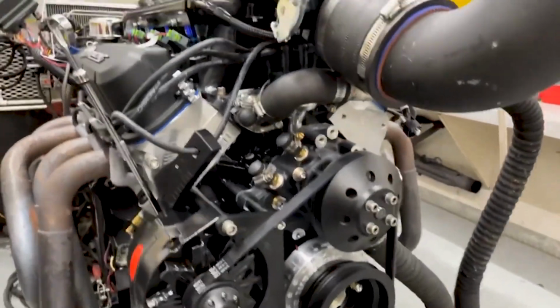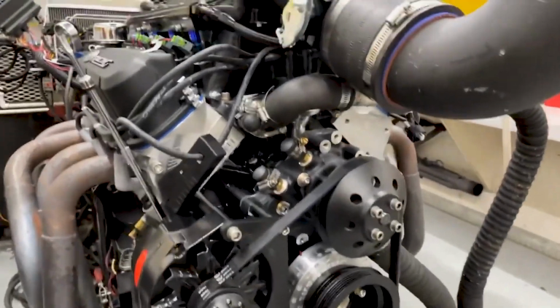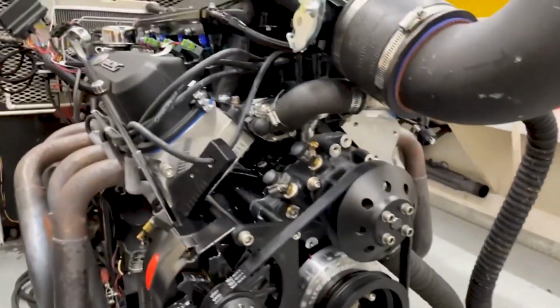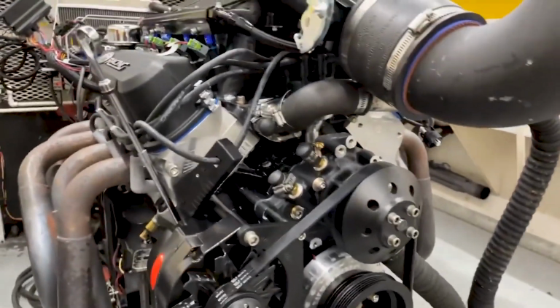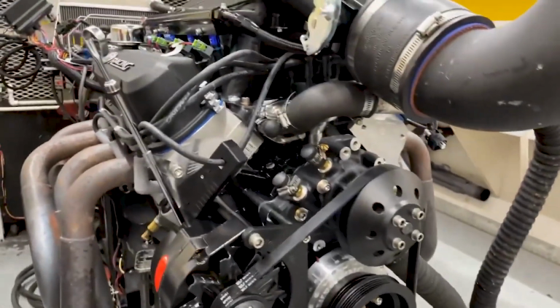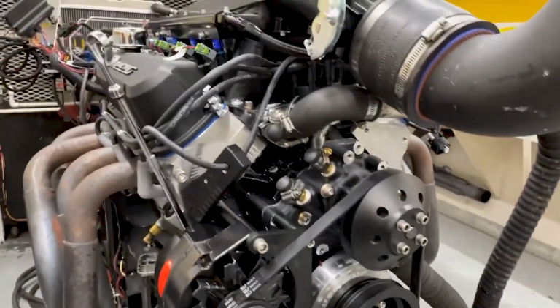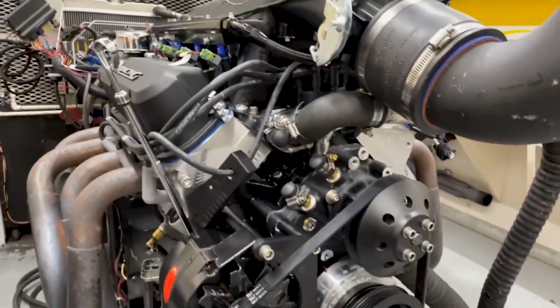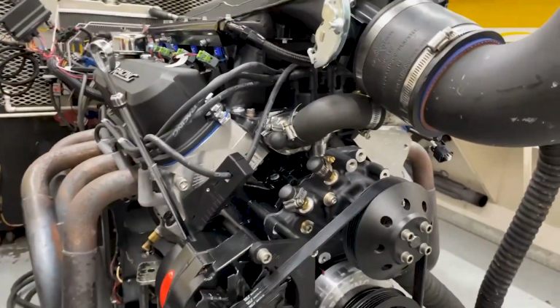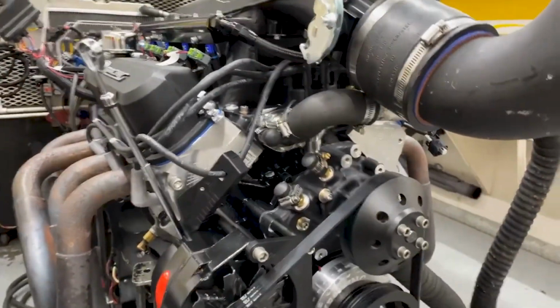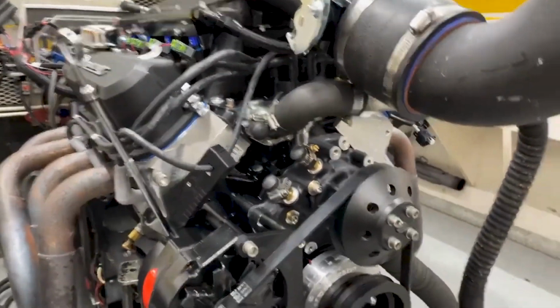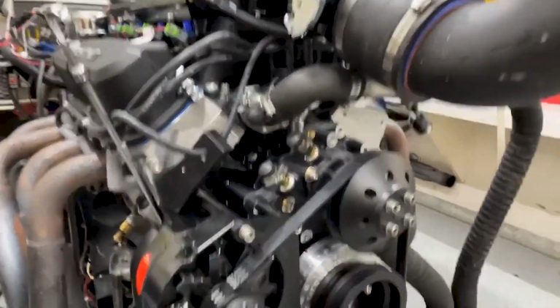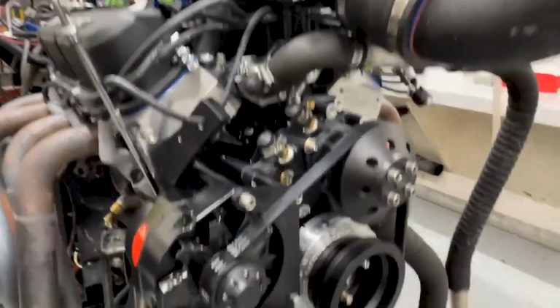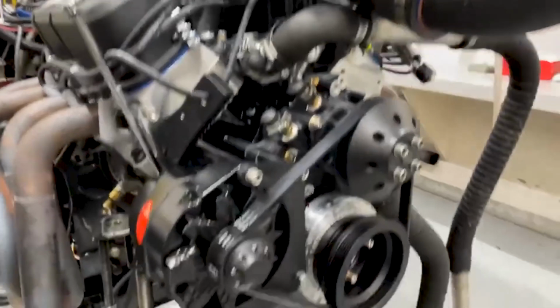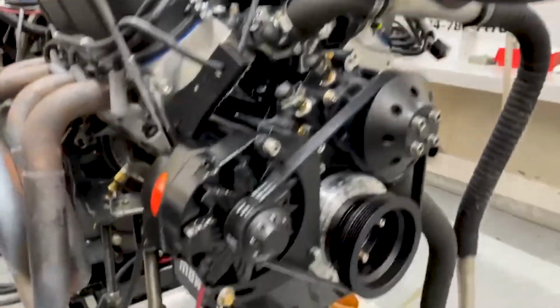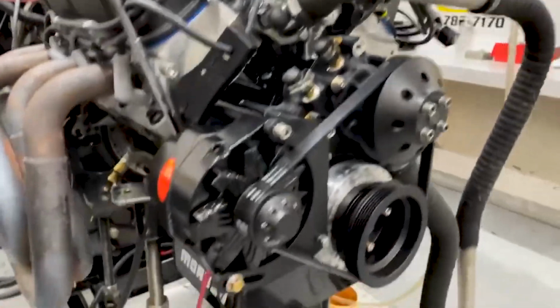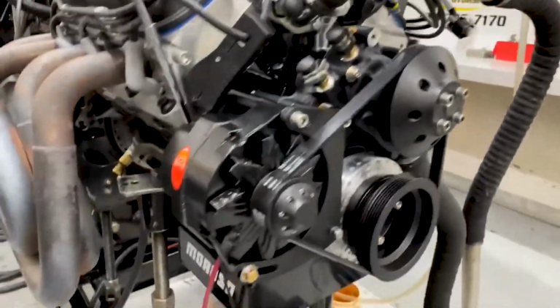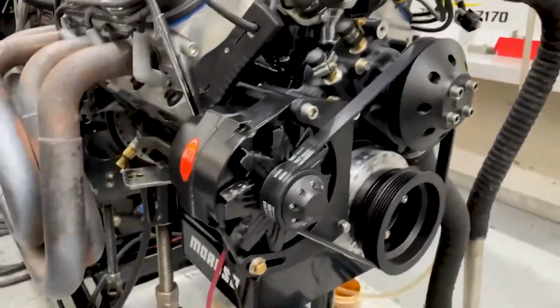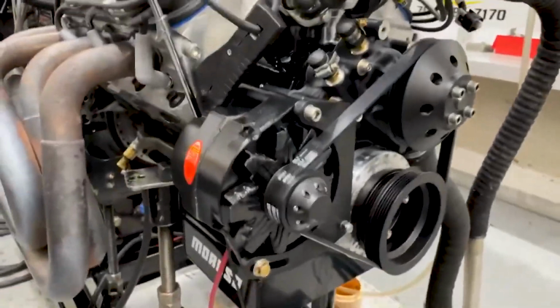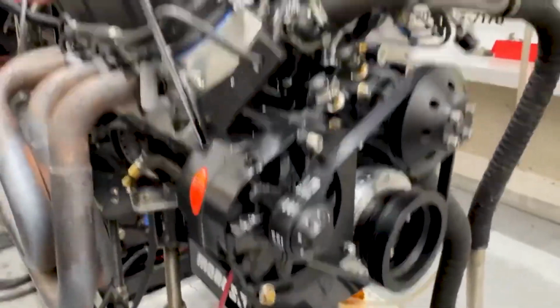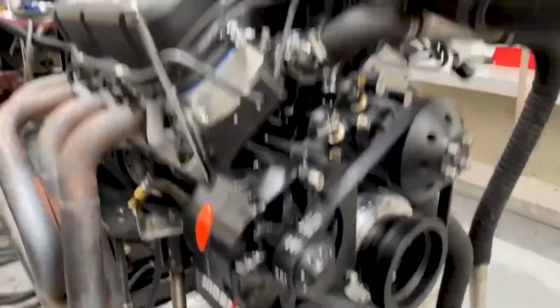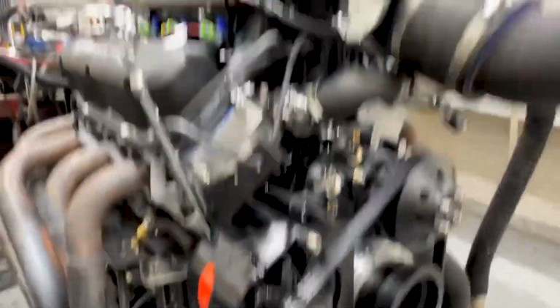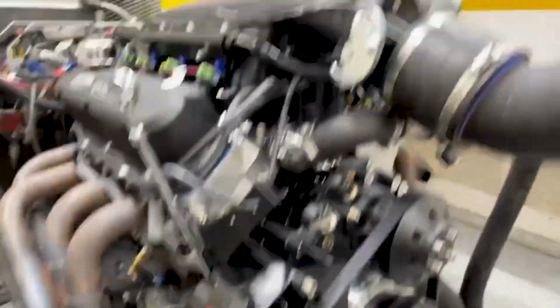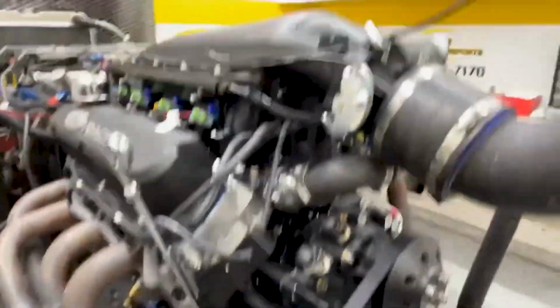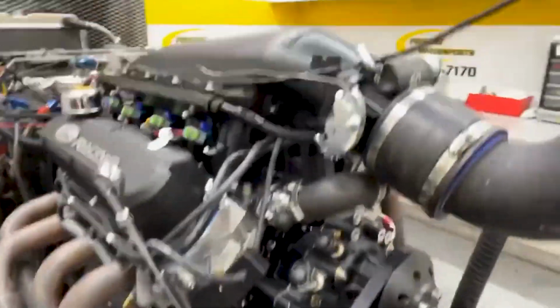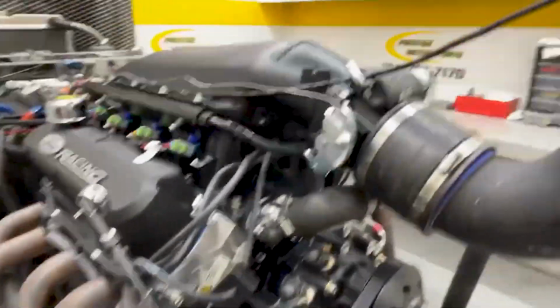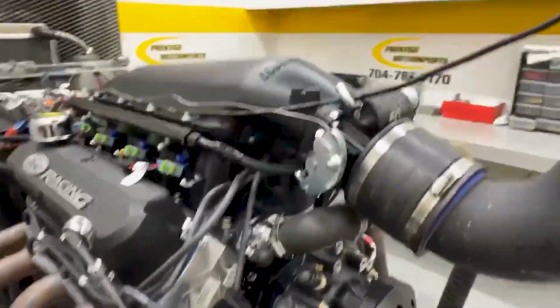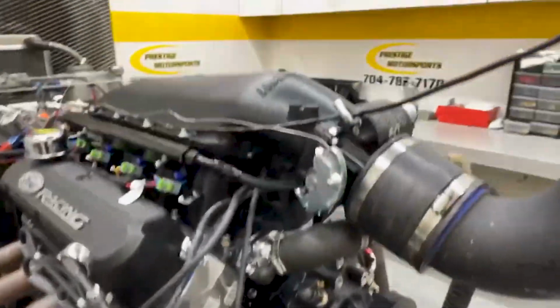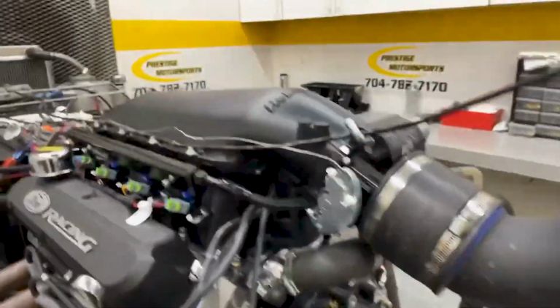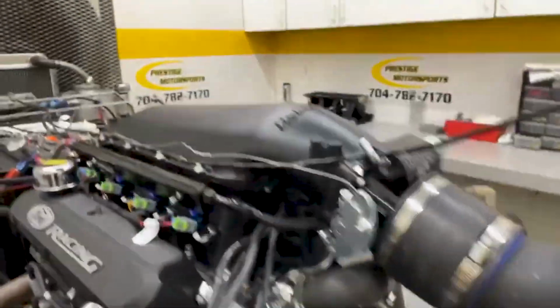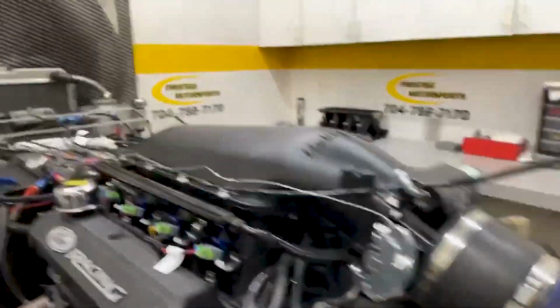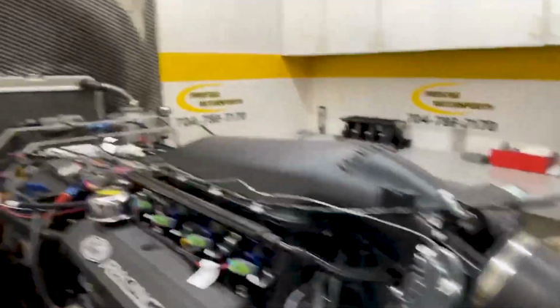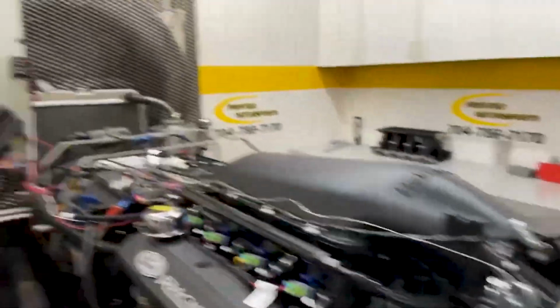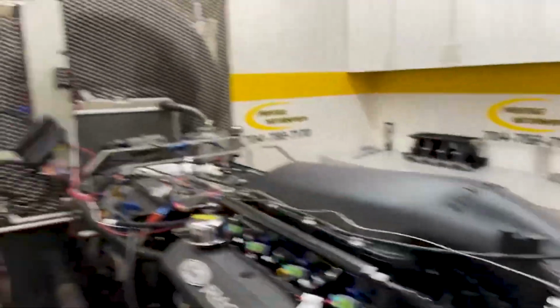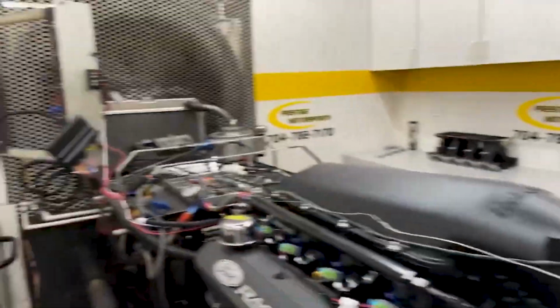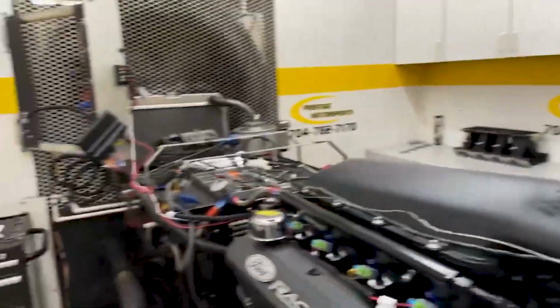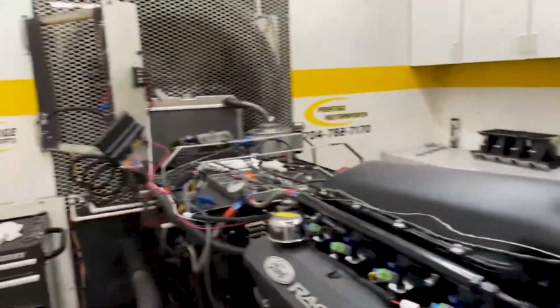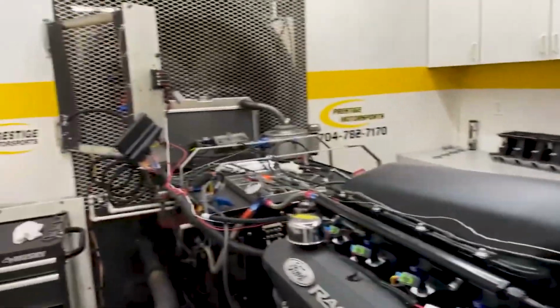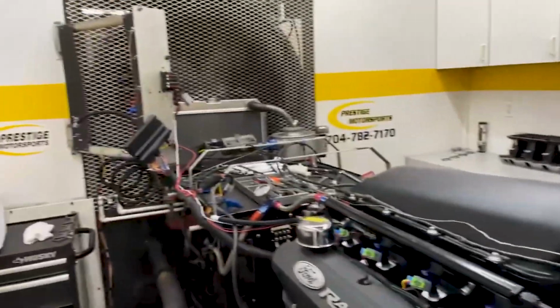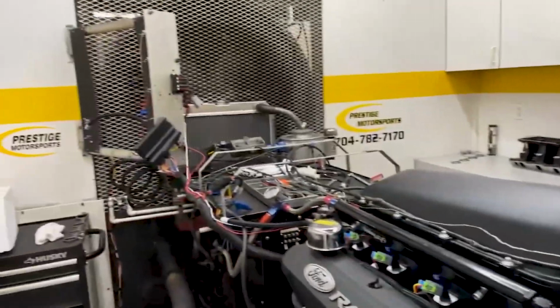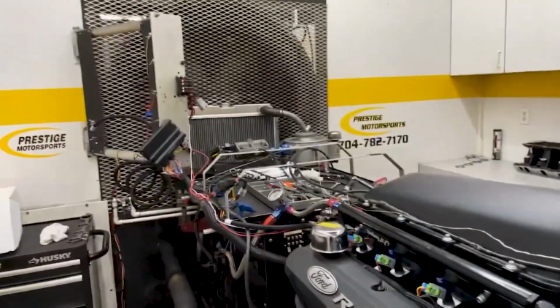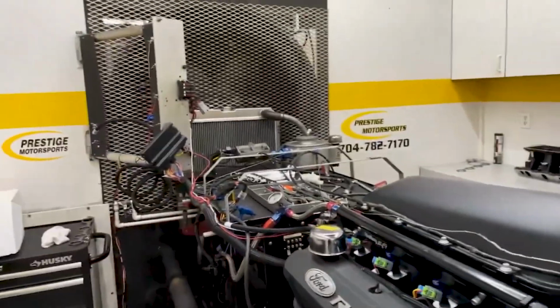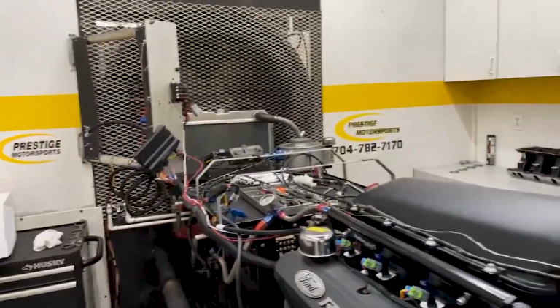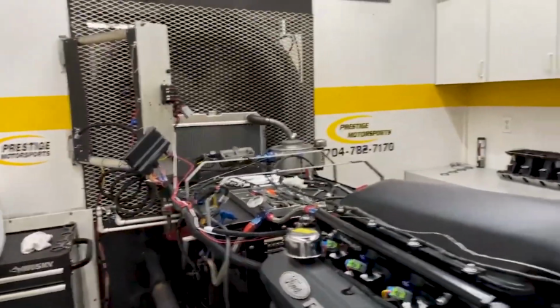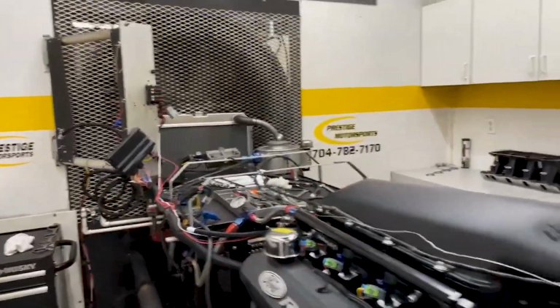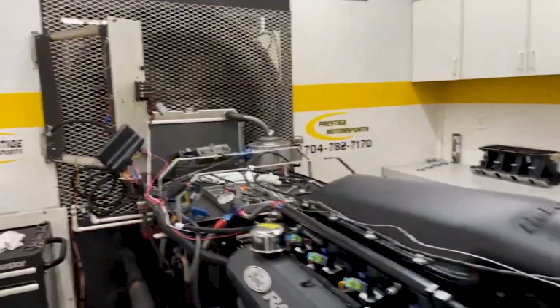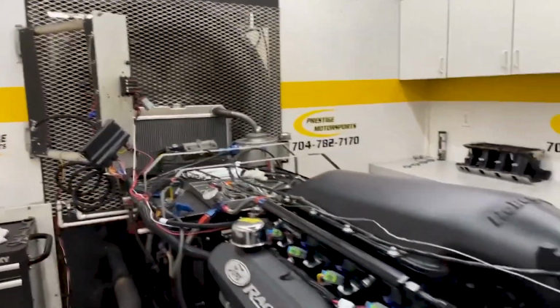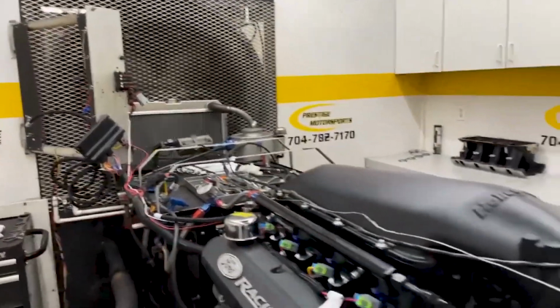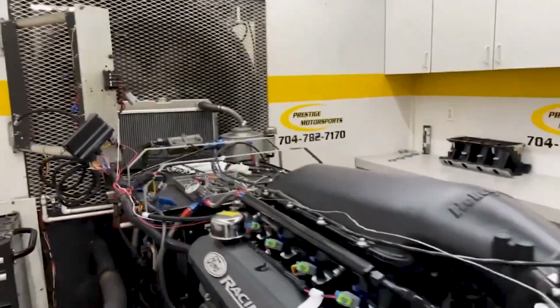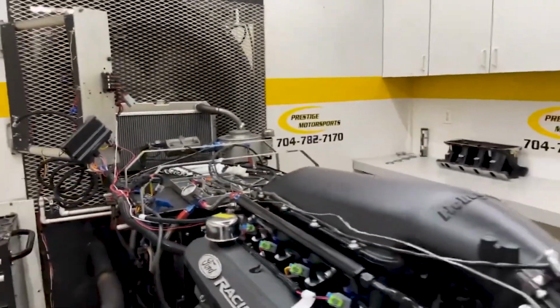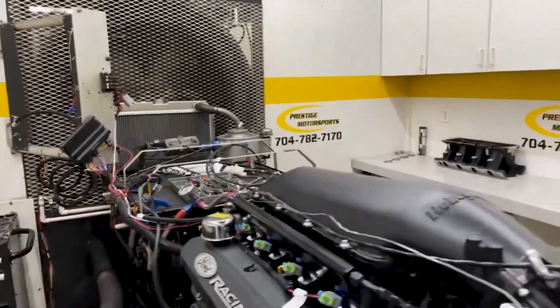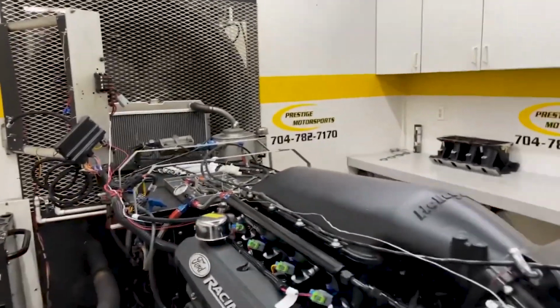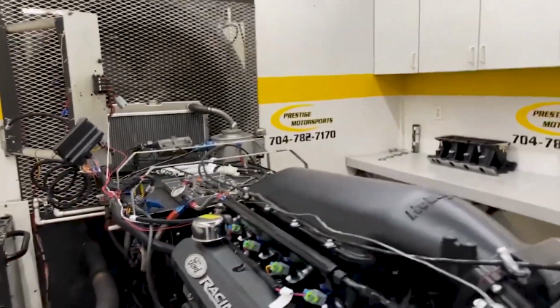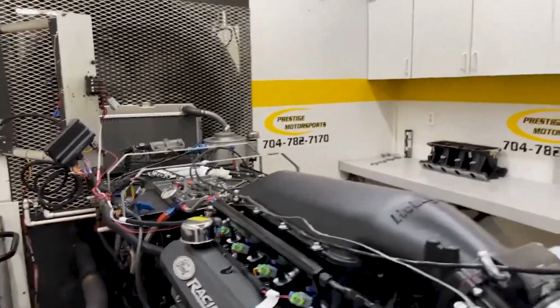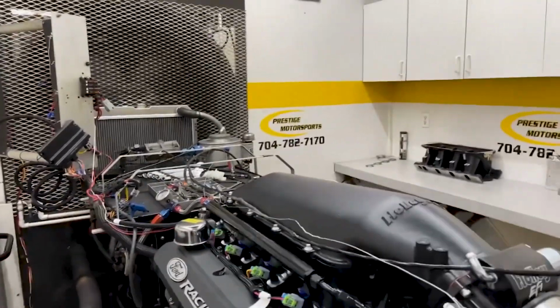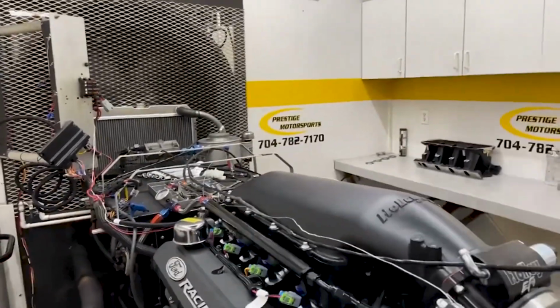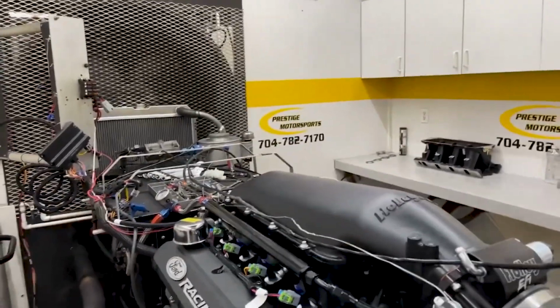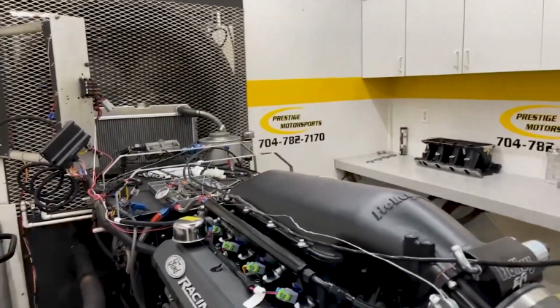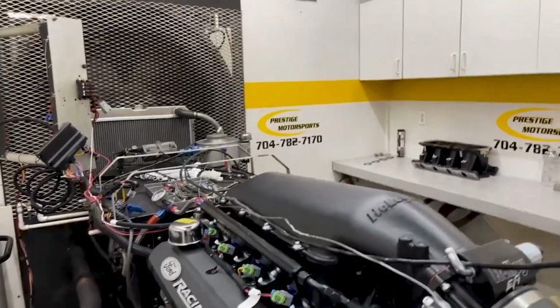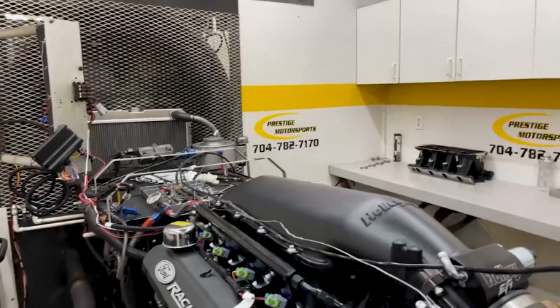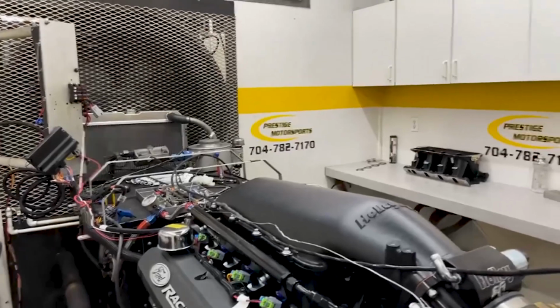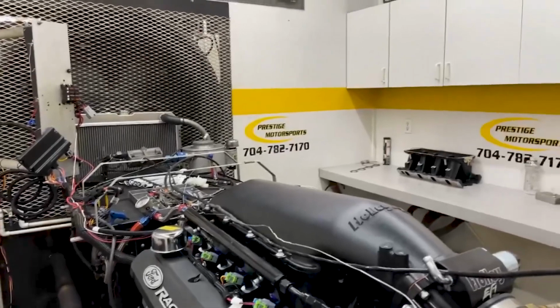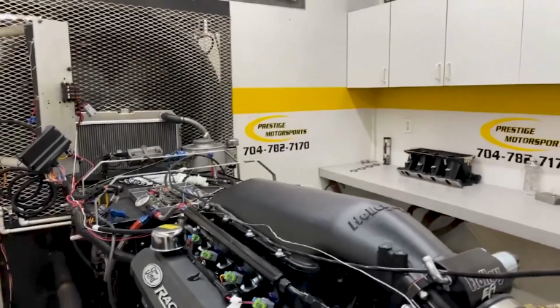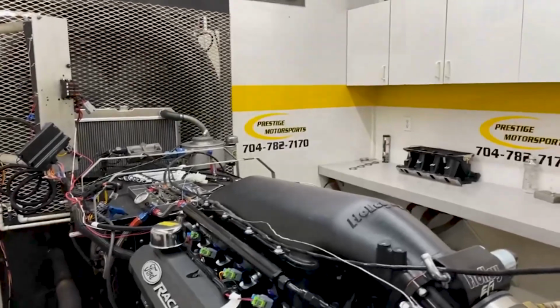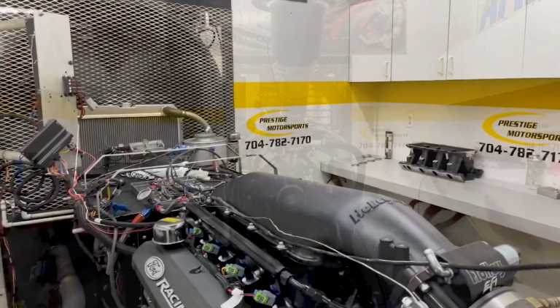Make sure the alternator charges for you. Front subfoil tan. Fuel management — Holley Terminator X. Go in there and make a run and show you what it does.